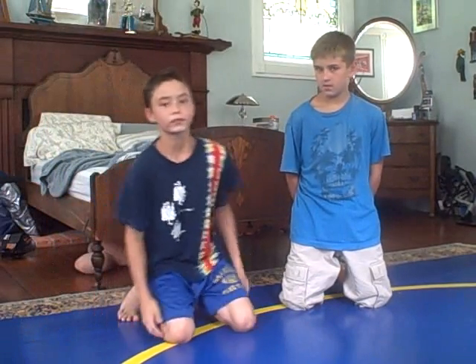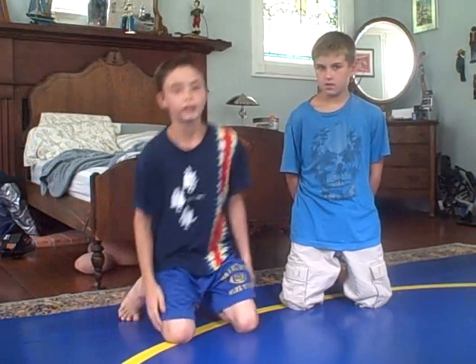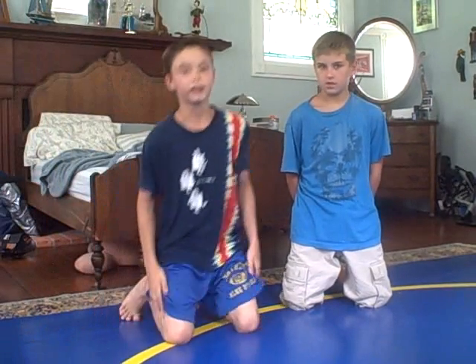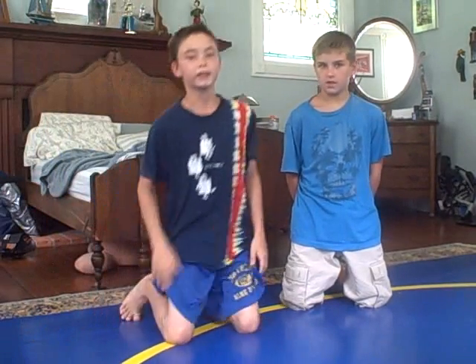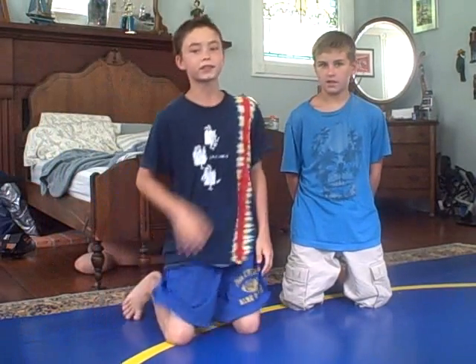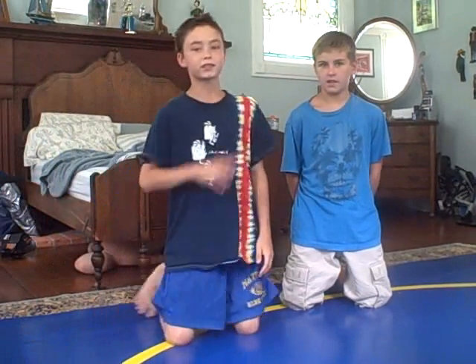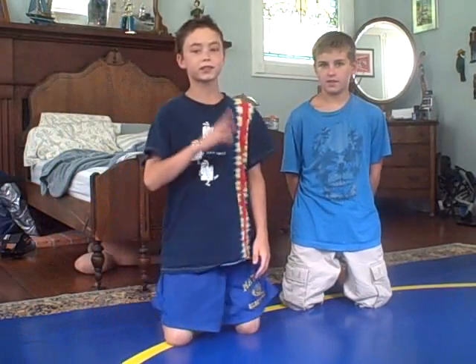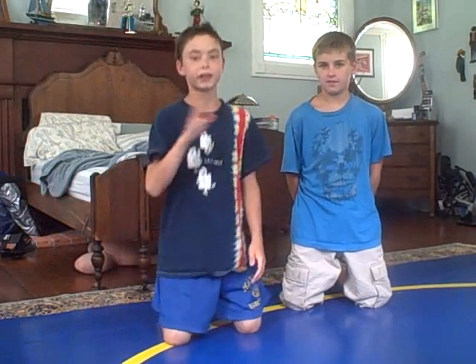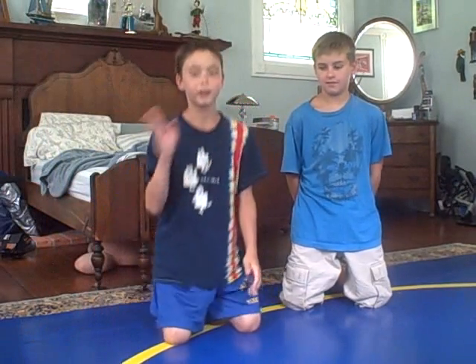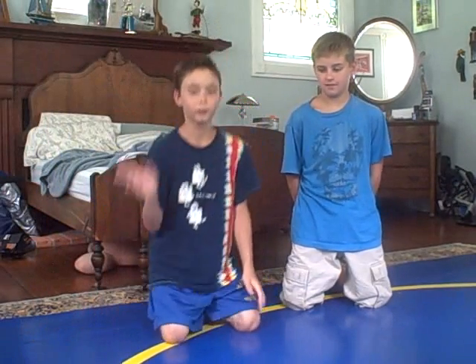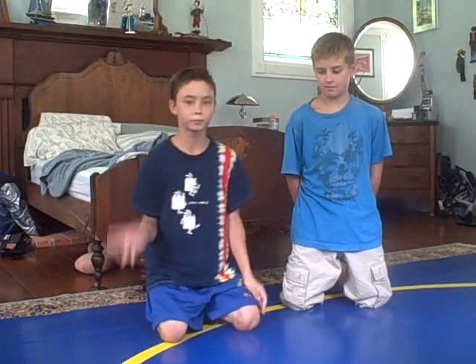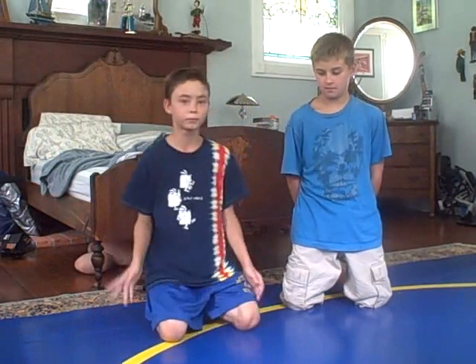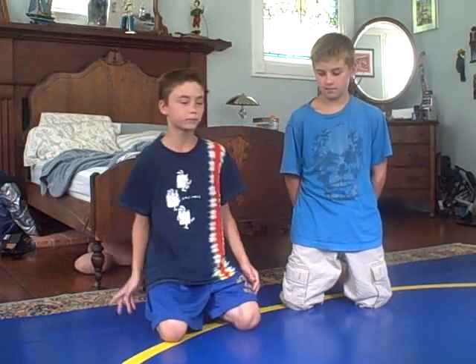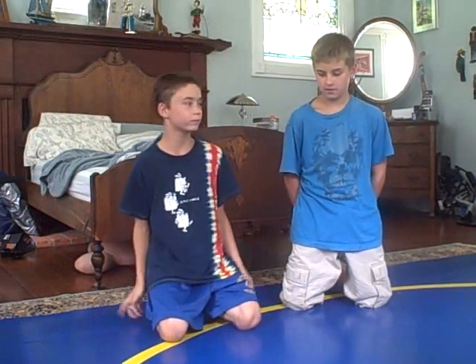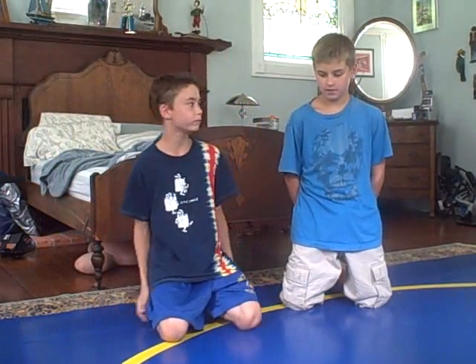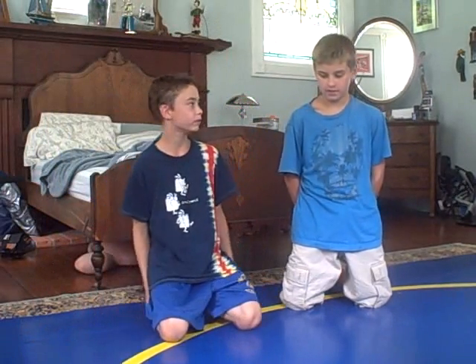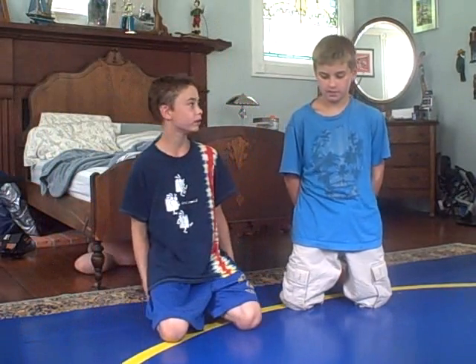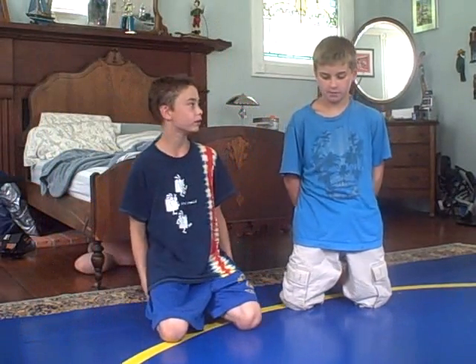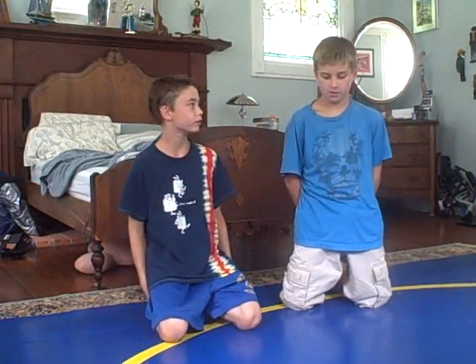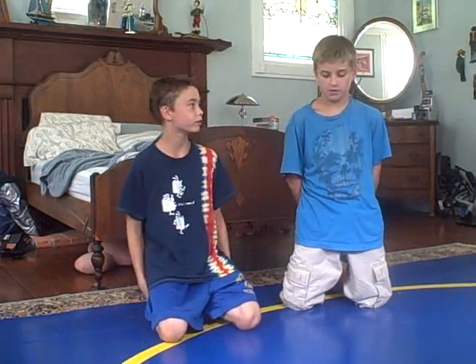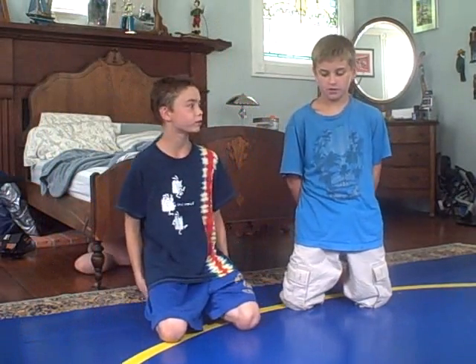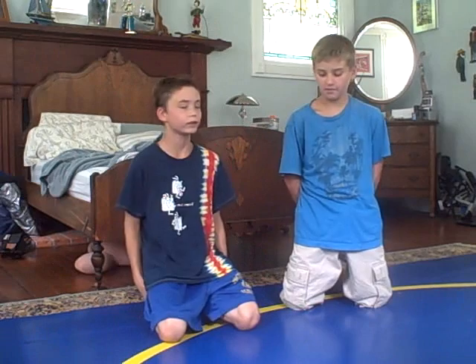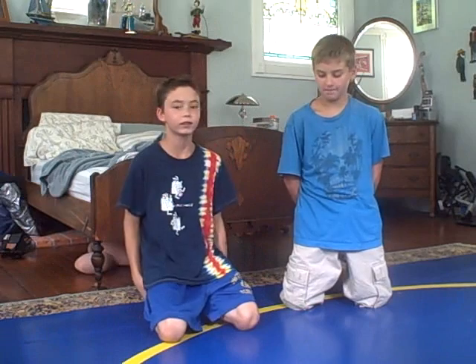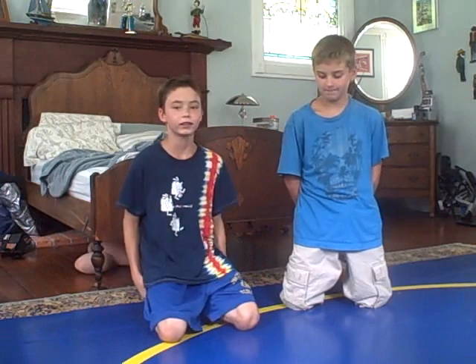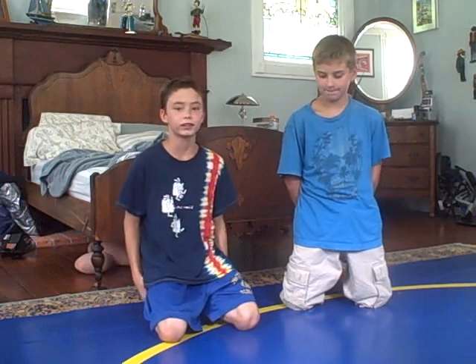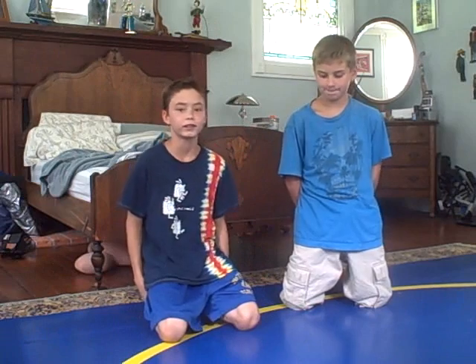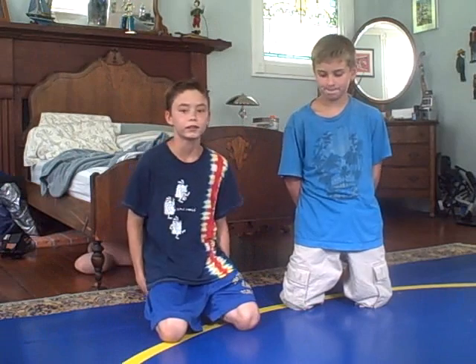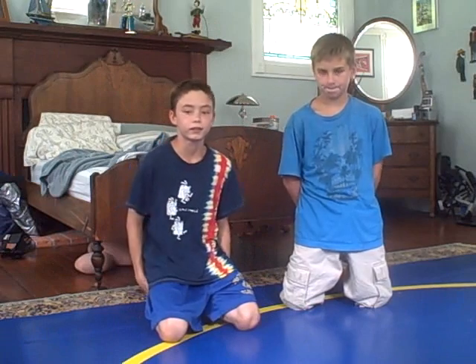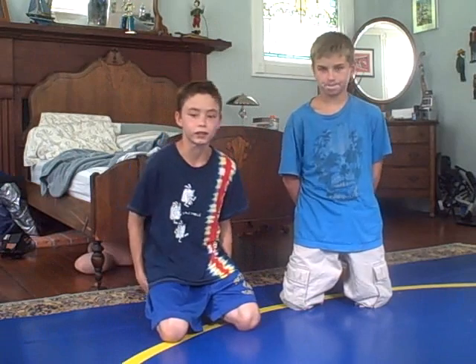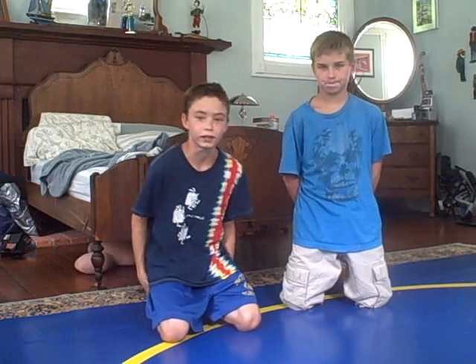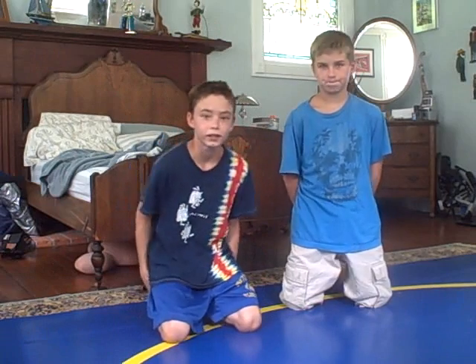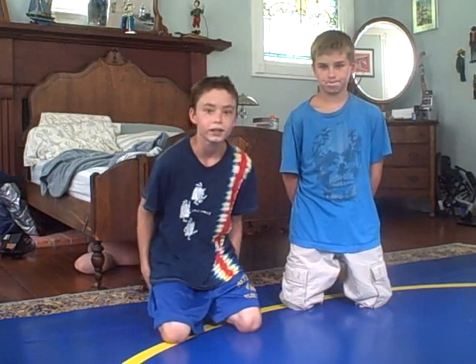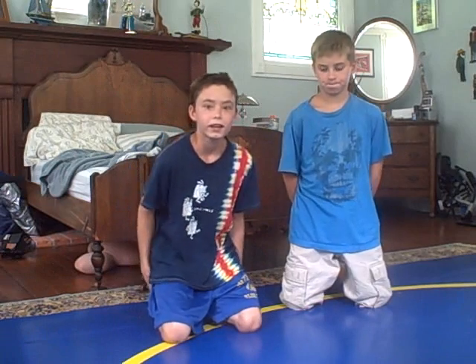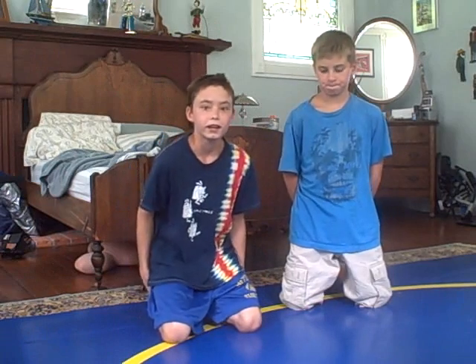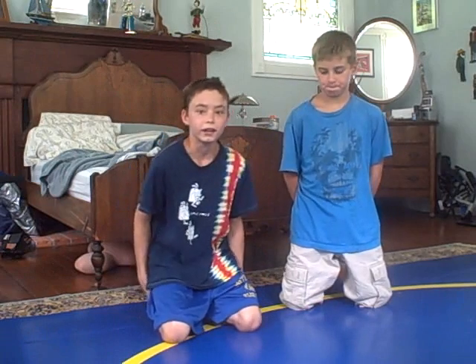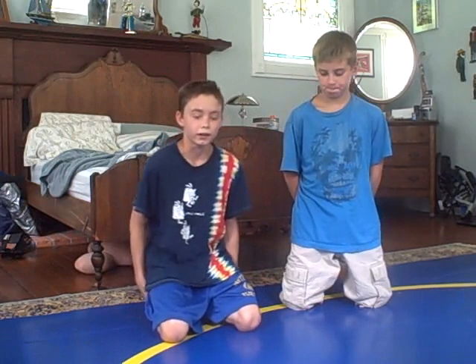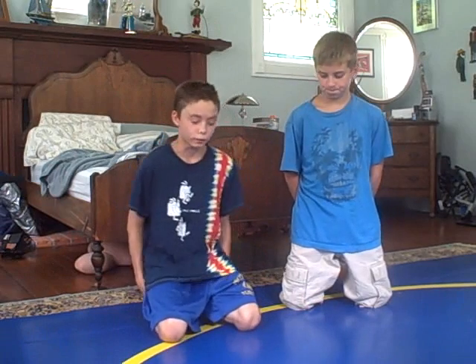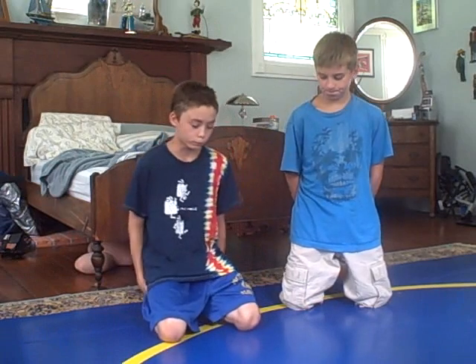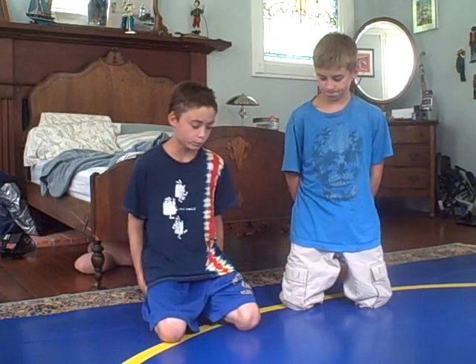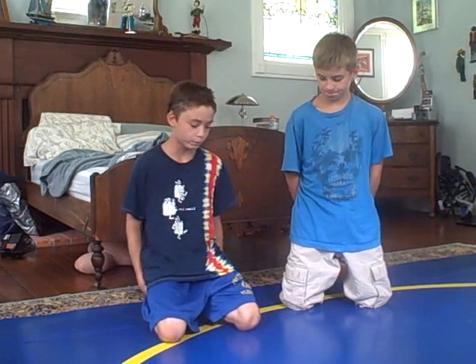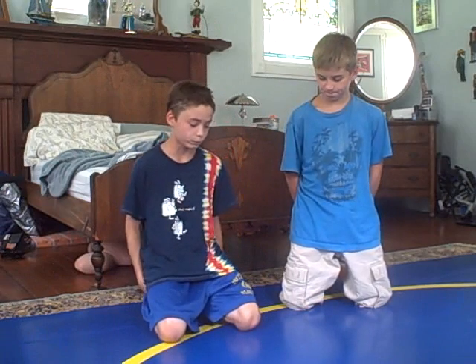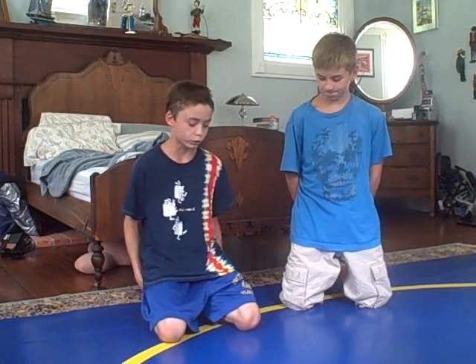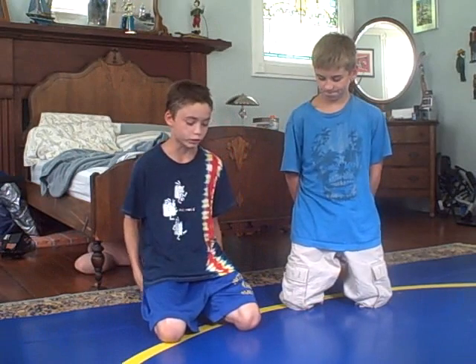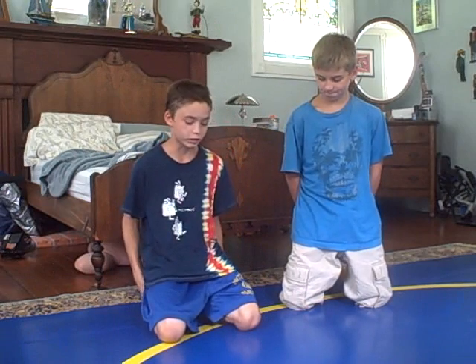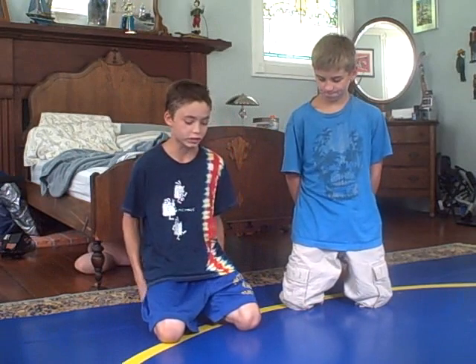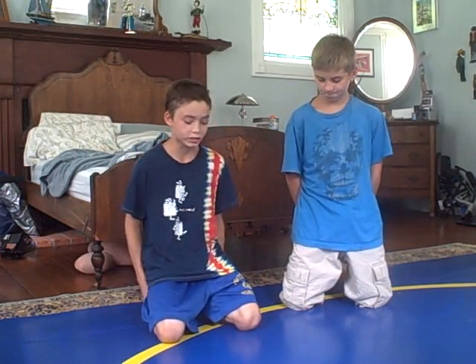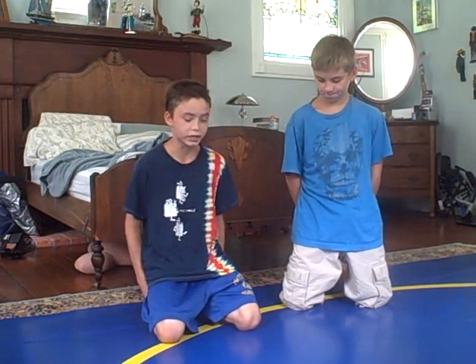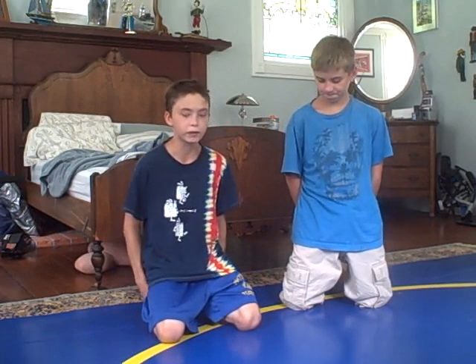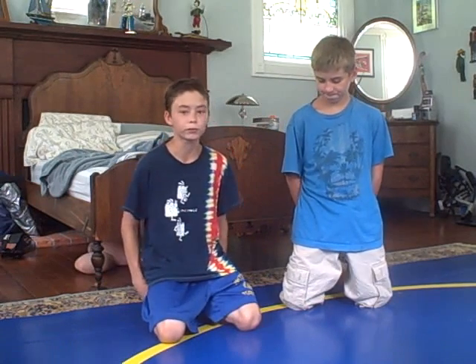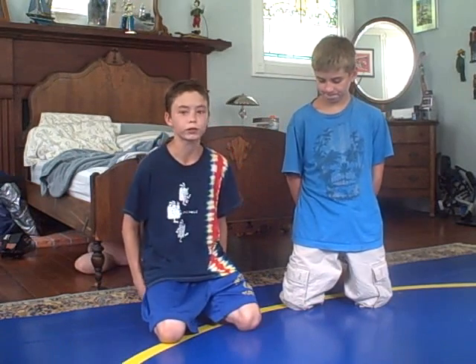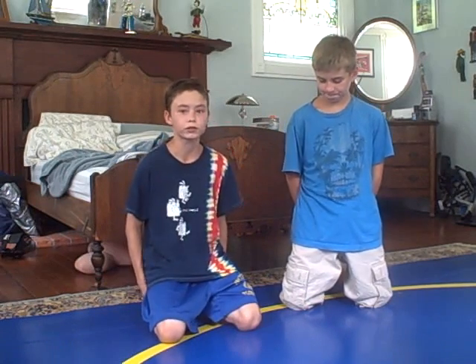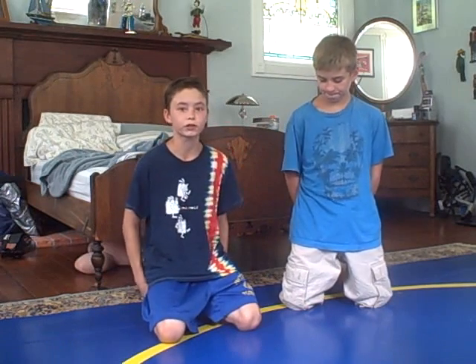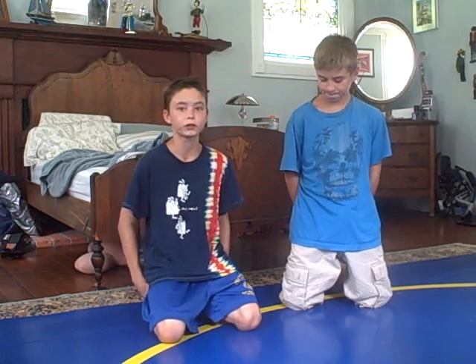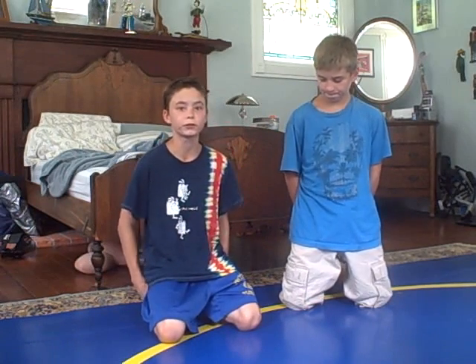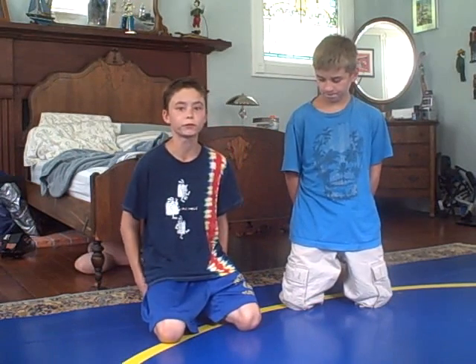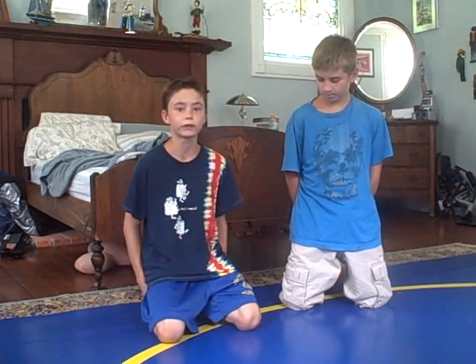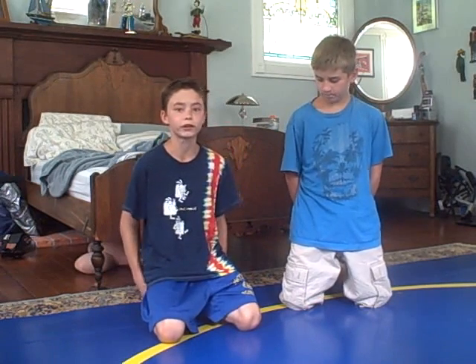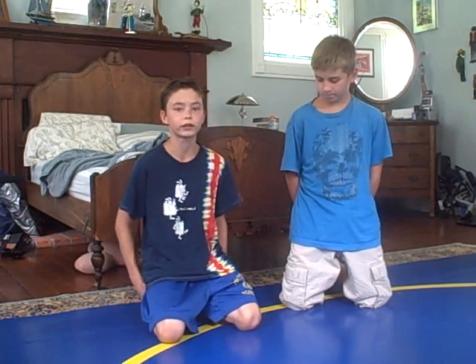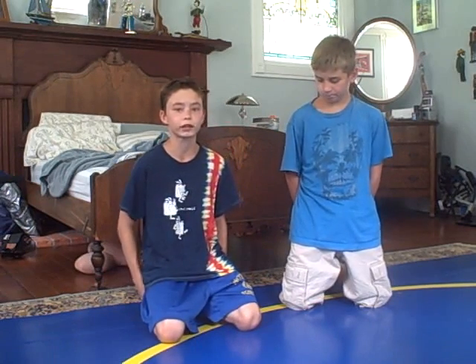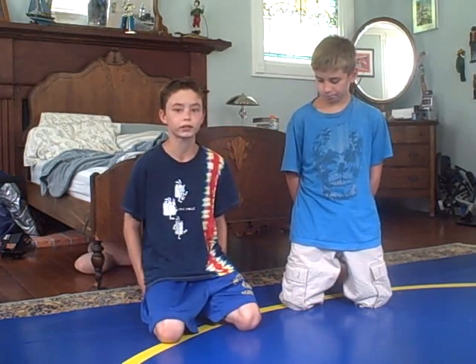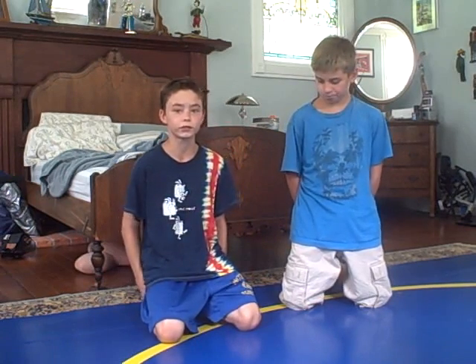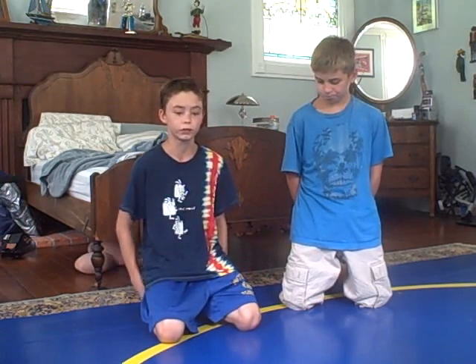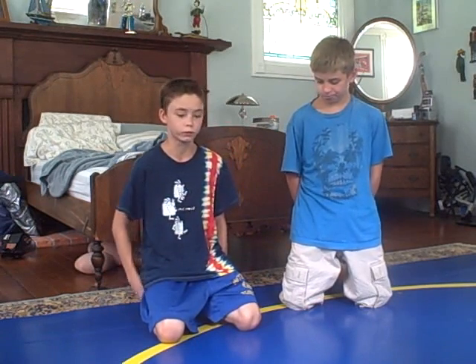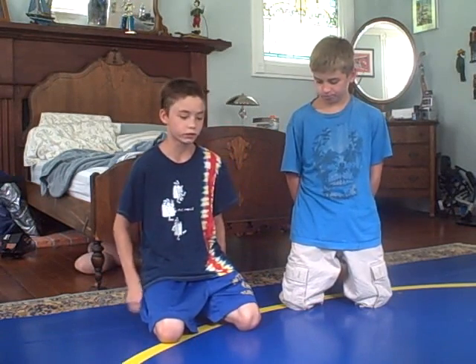Hey, this is Caleb, and I'm Parker, and today we're going to show you the rear naked choke.